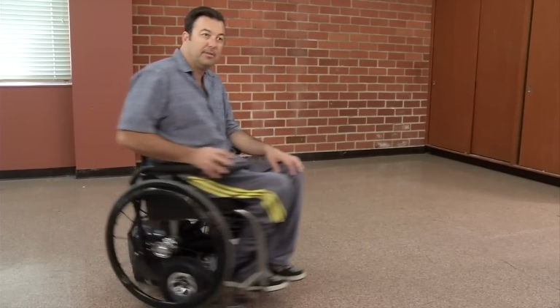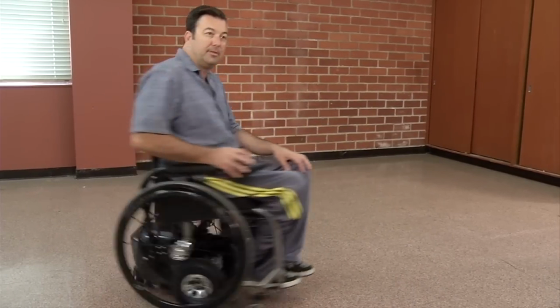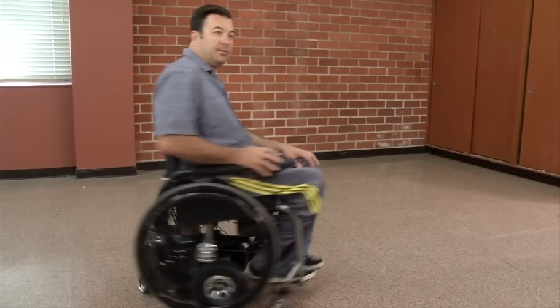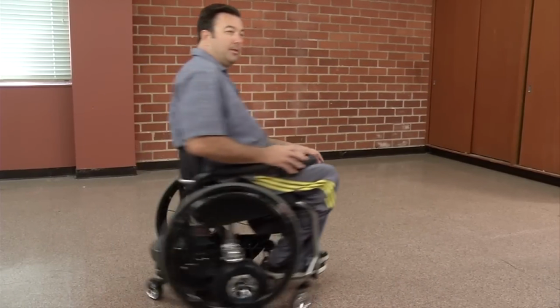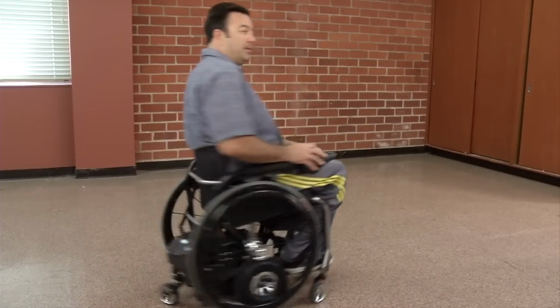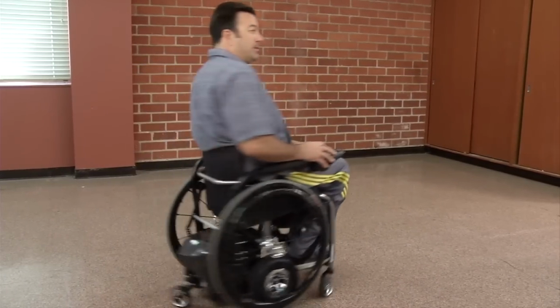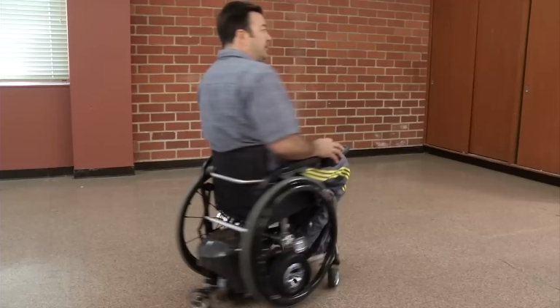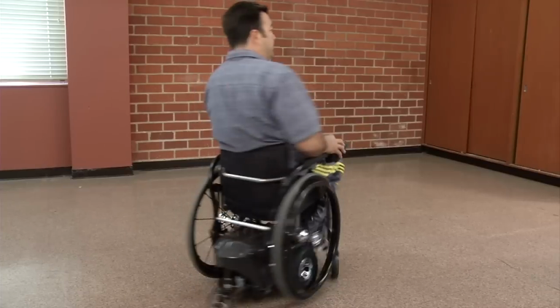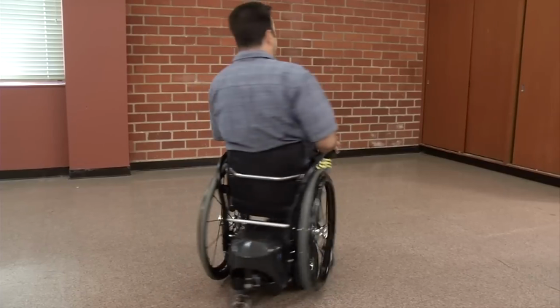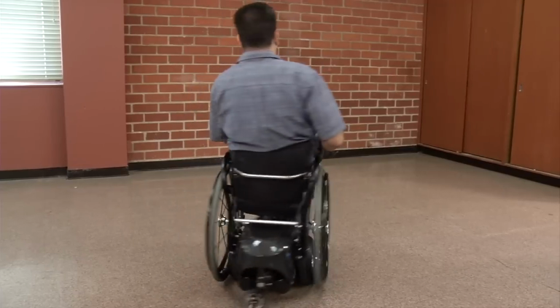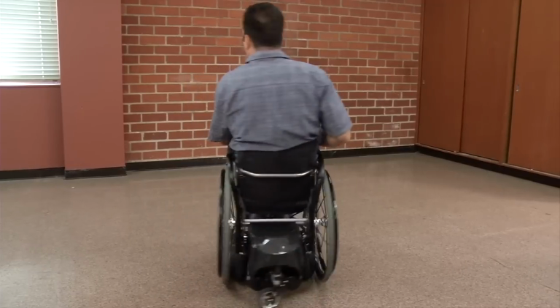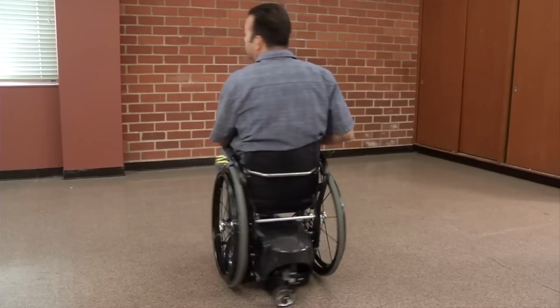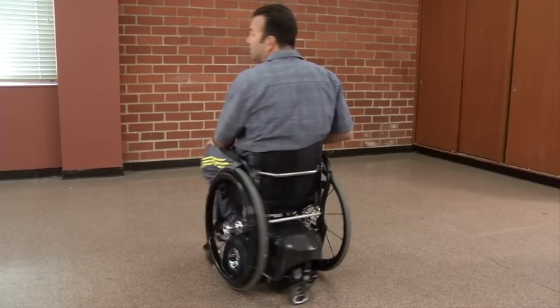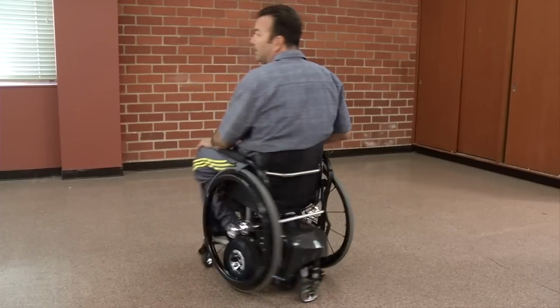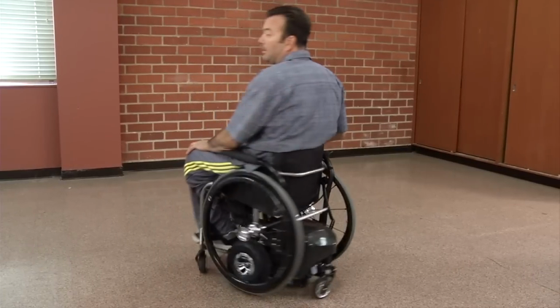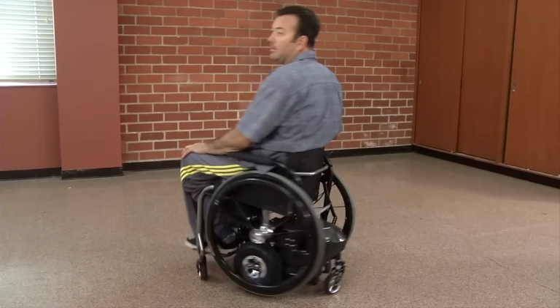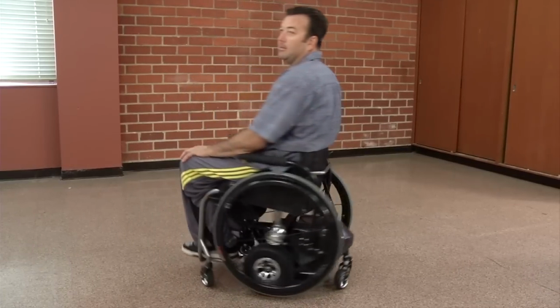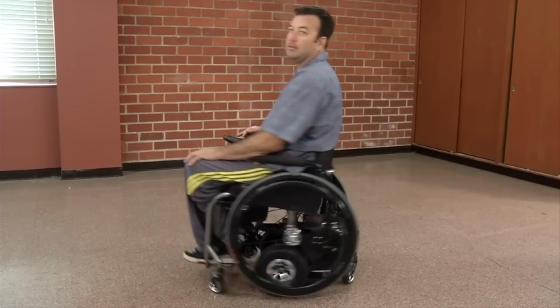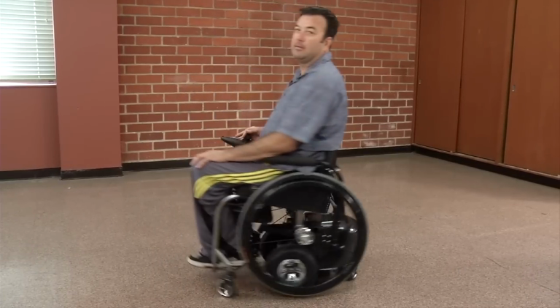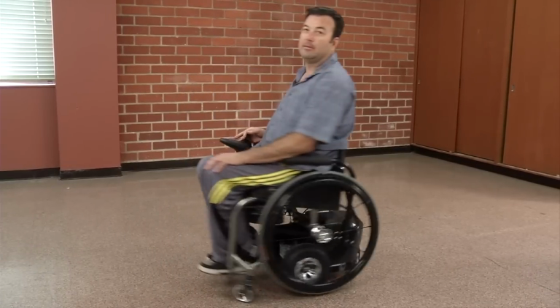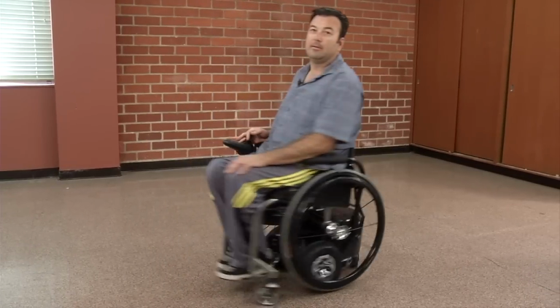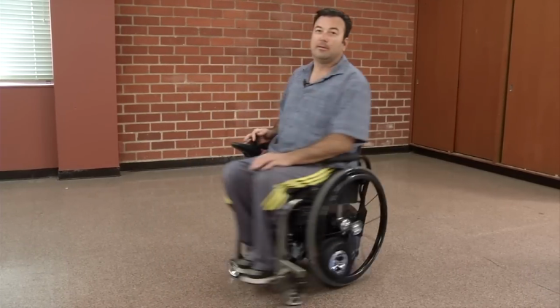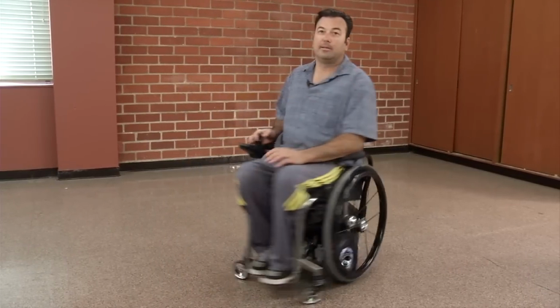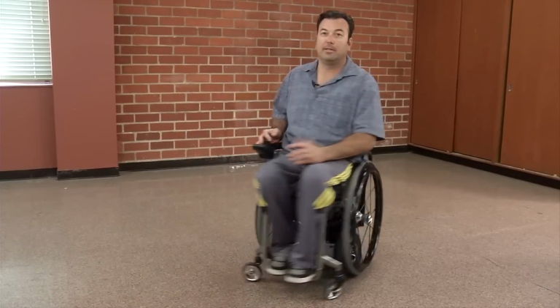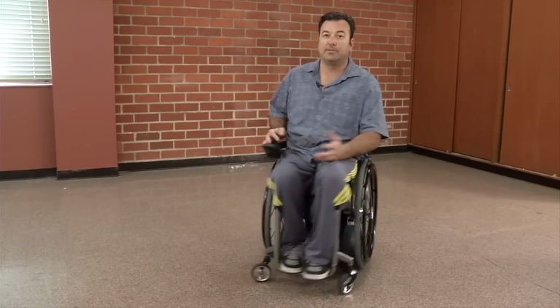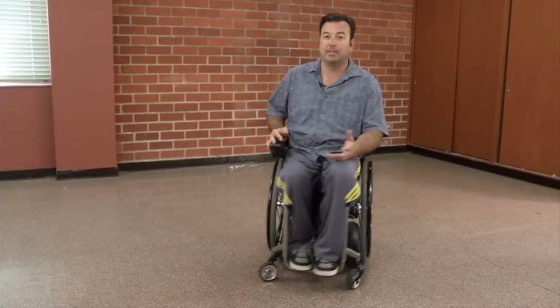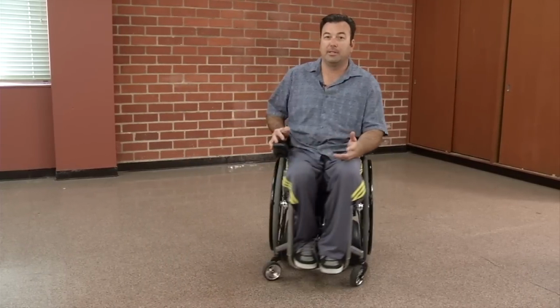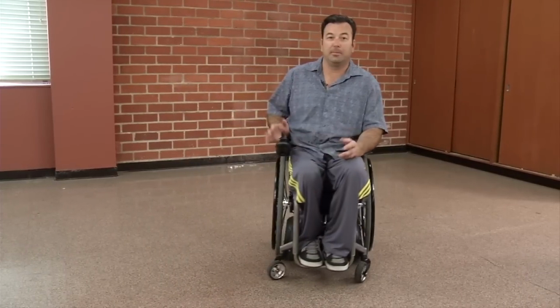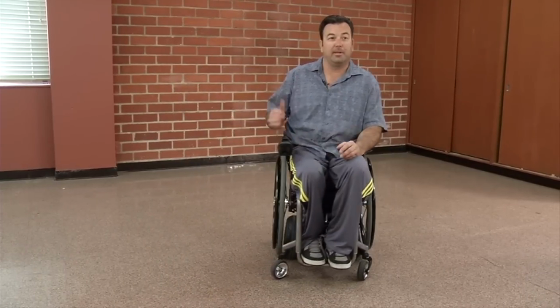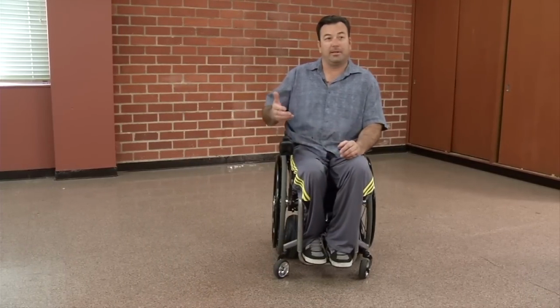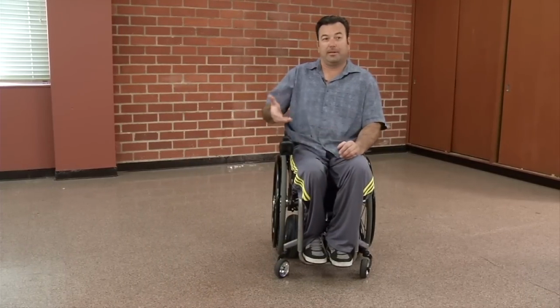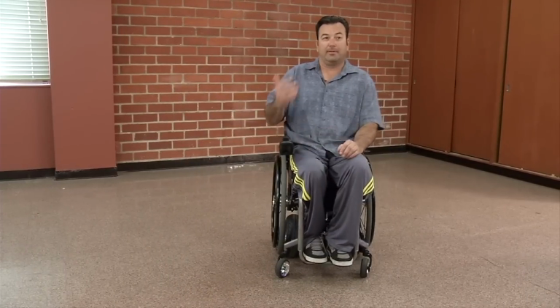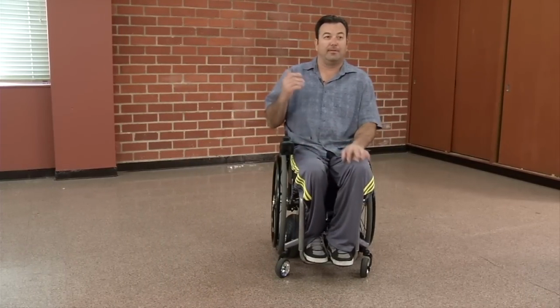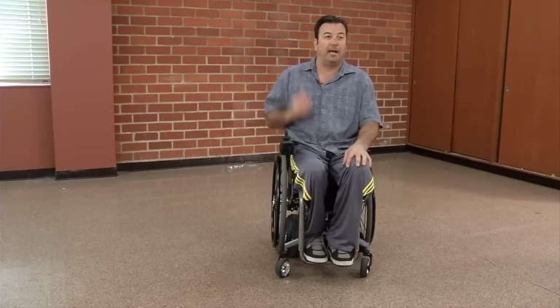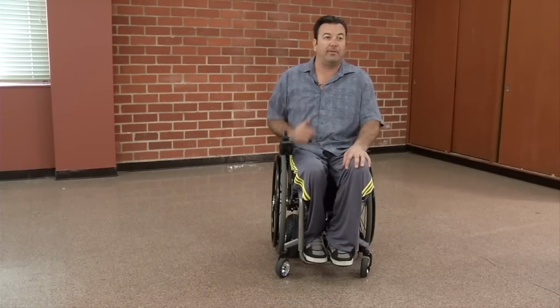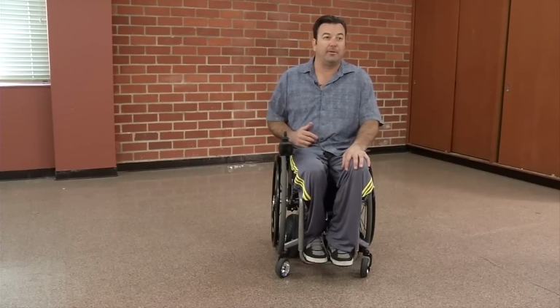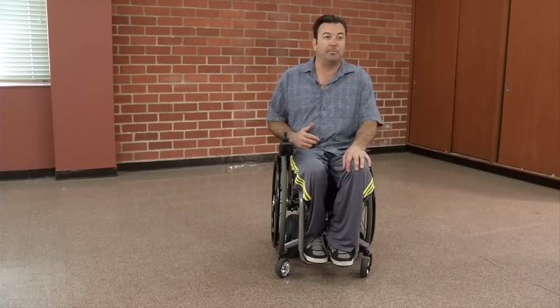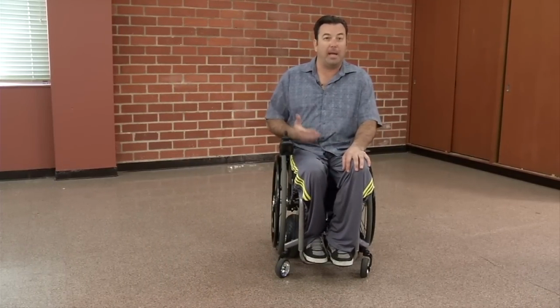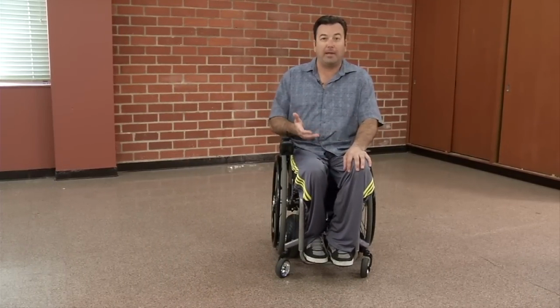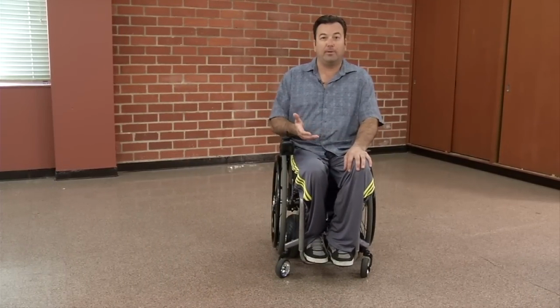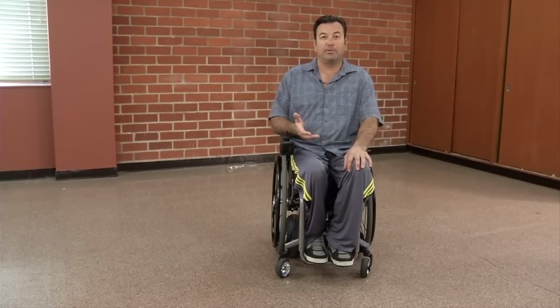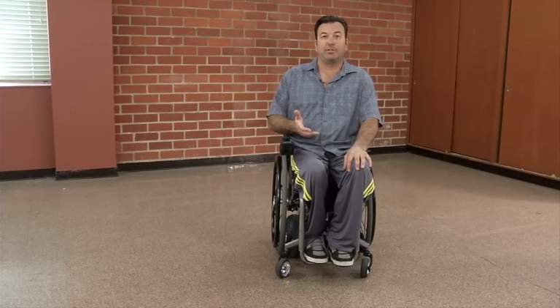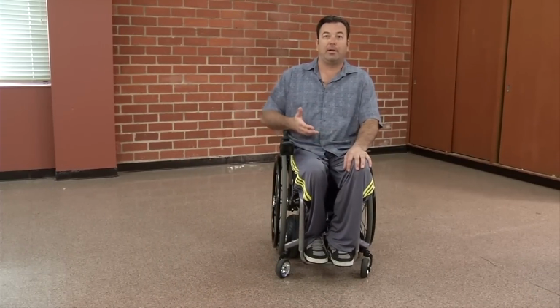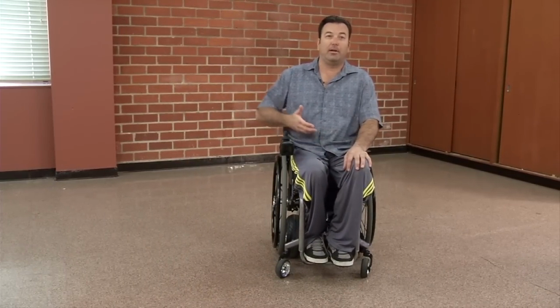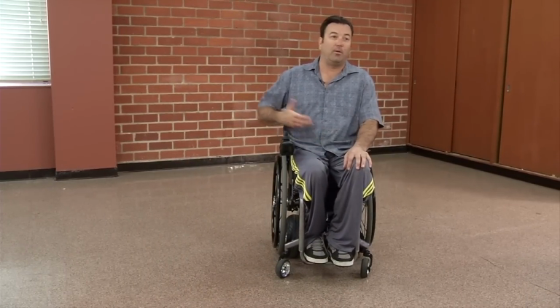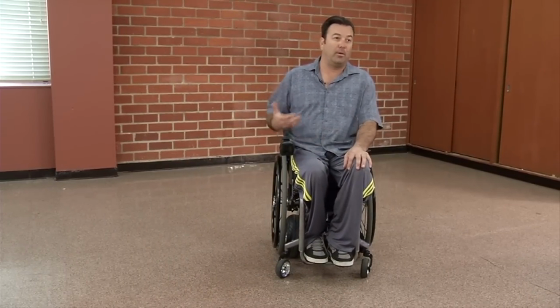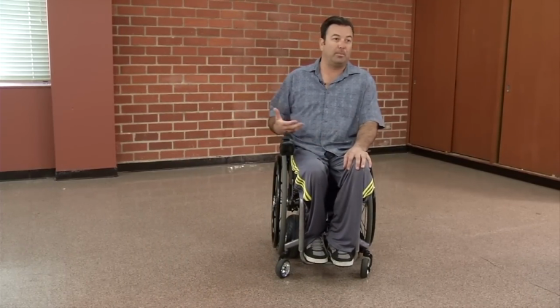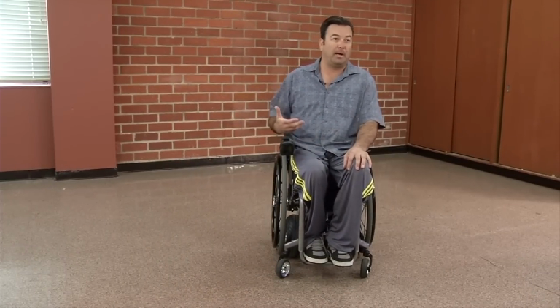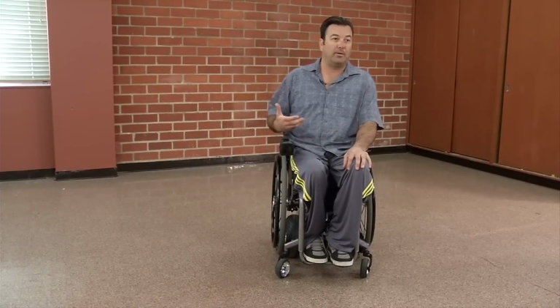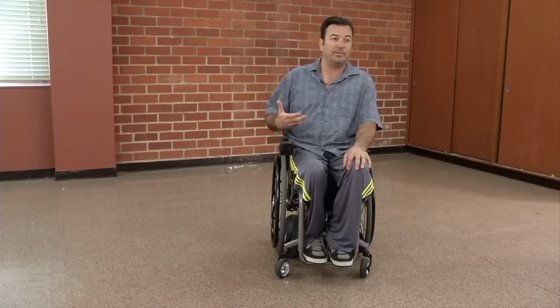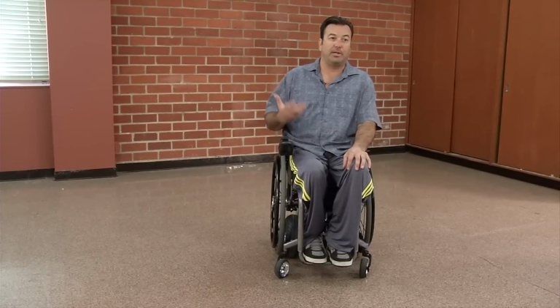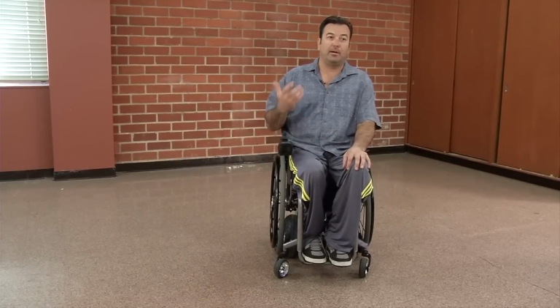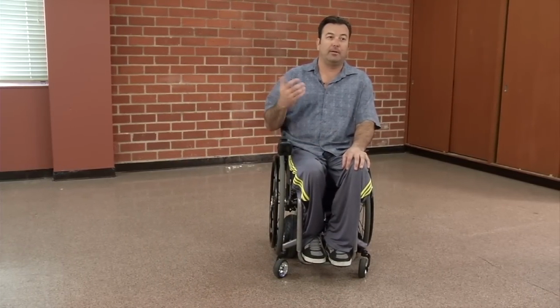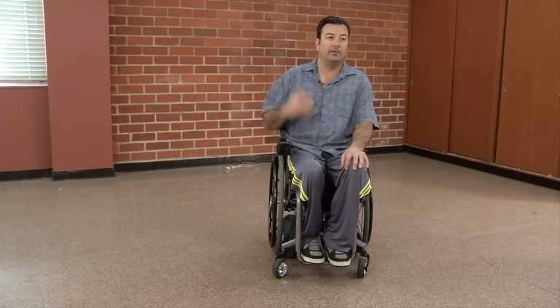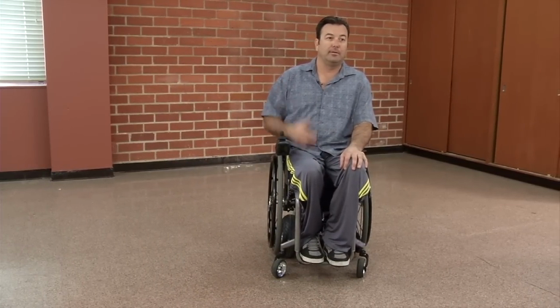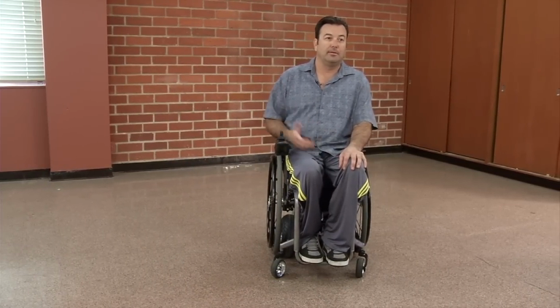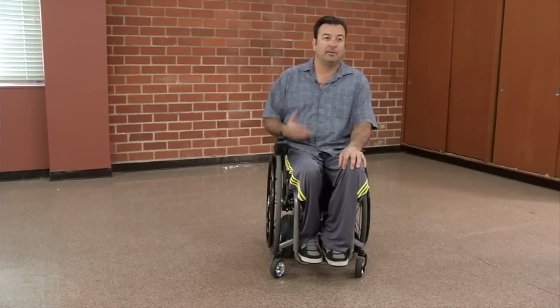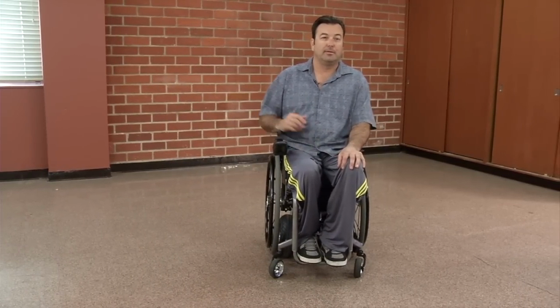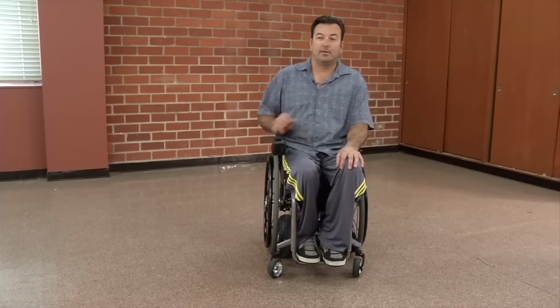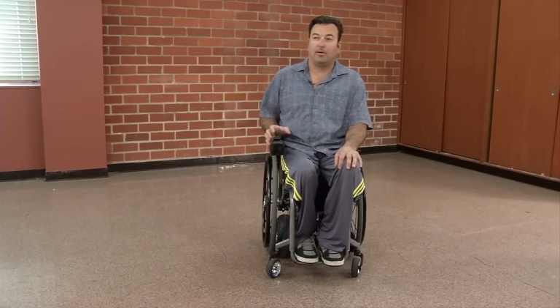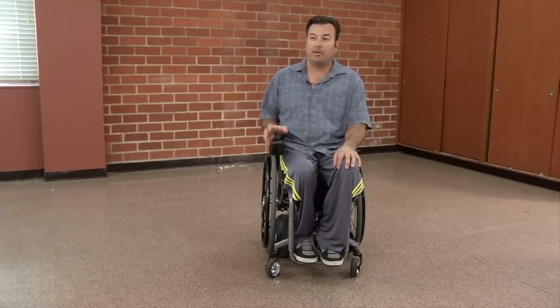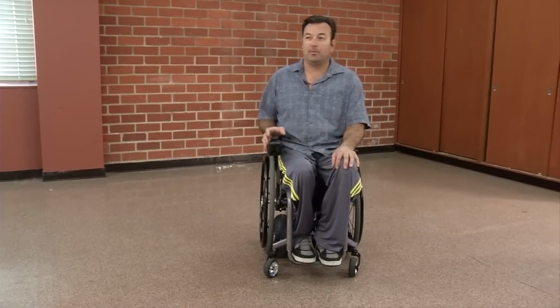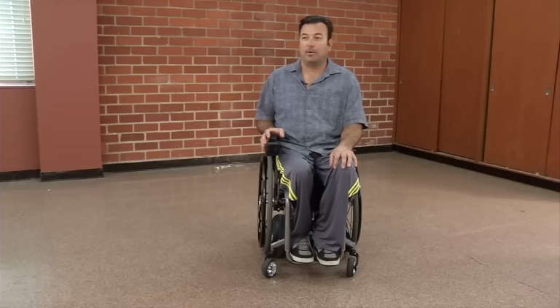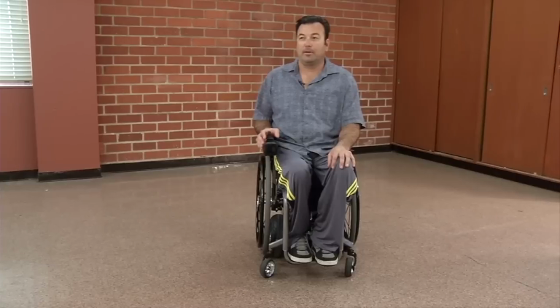It's something that gives you the ability to have a manual chair or a power chair all in one.